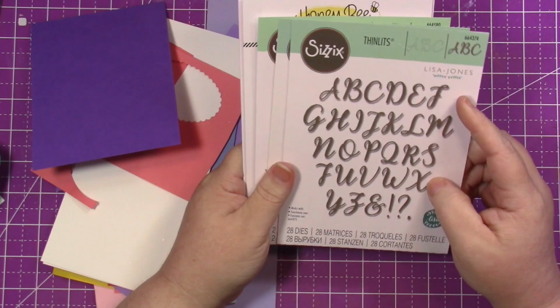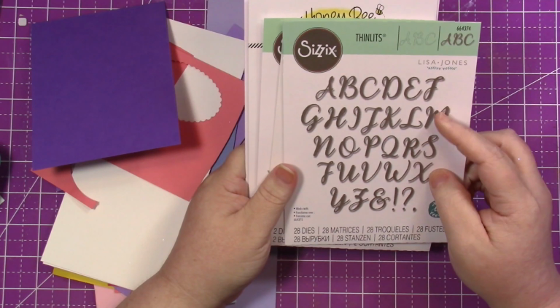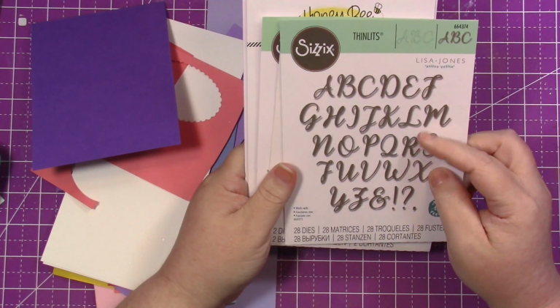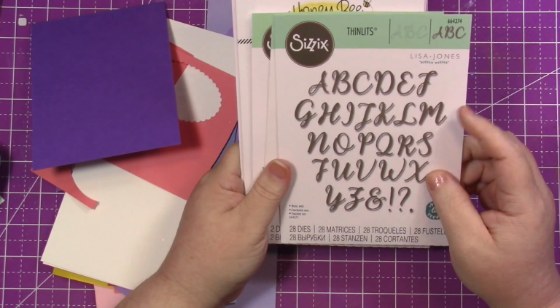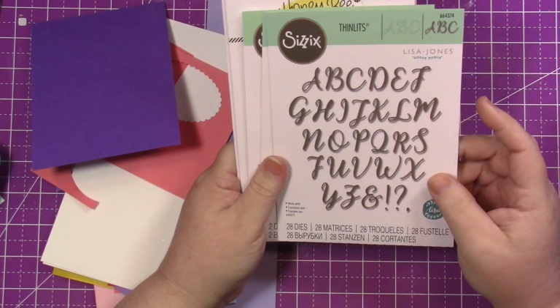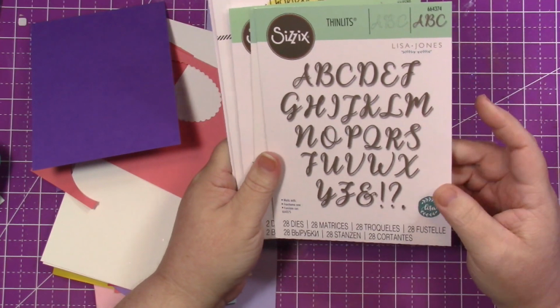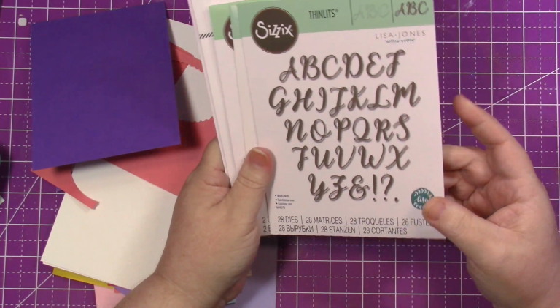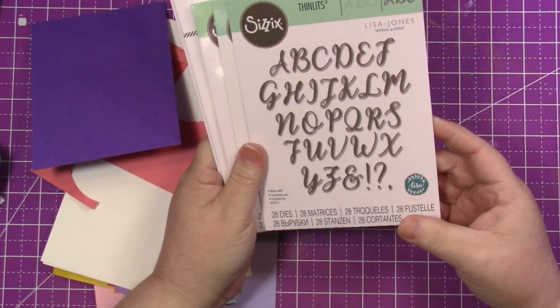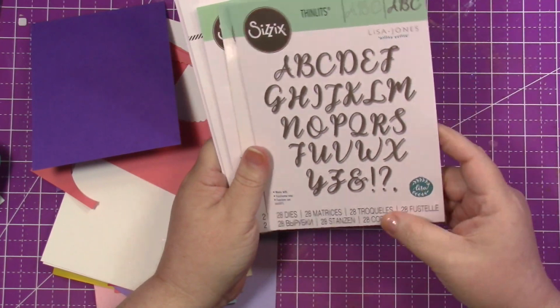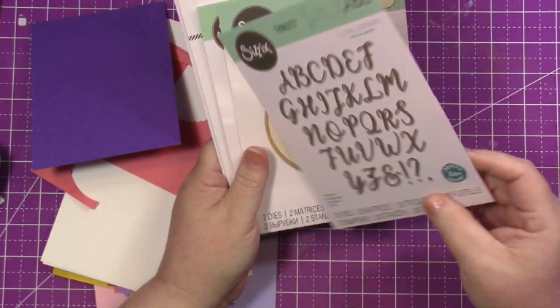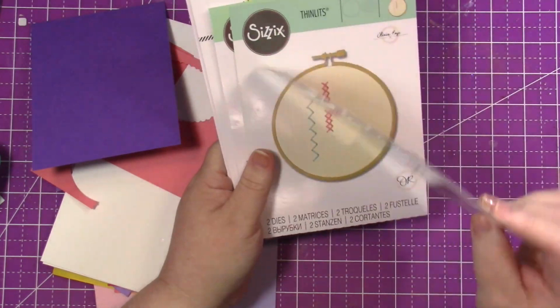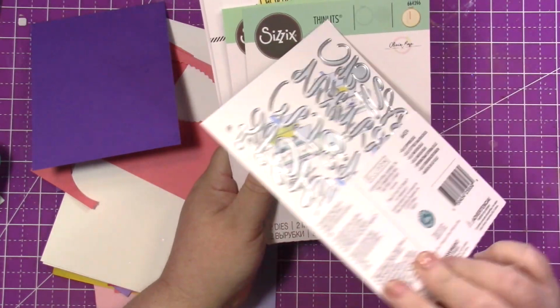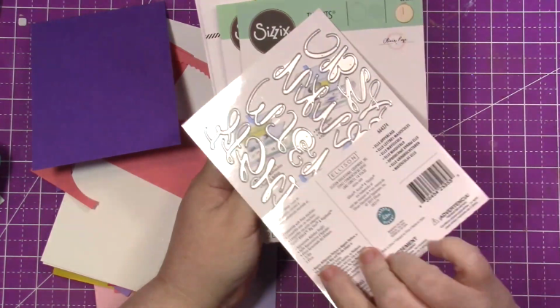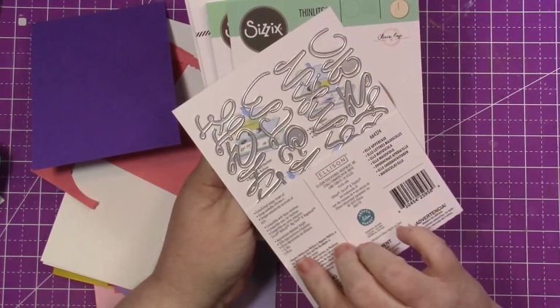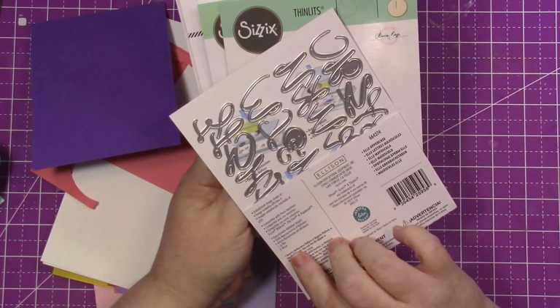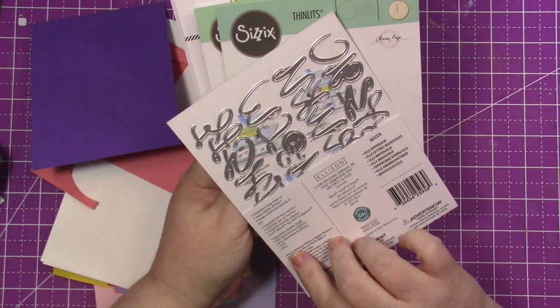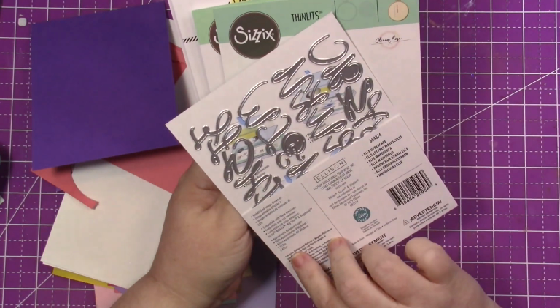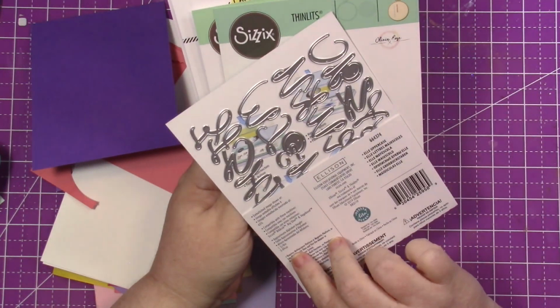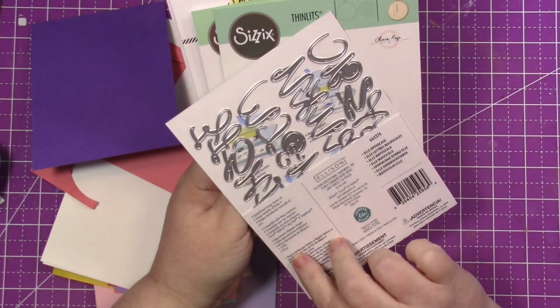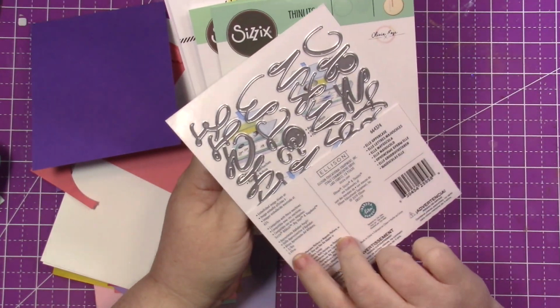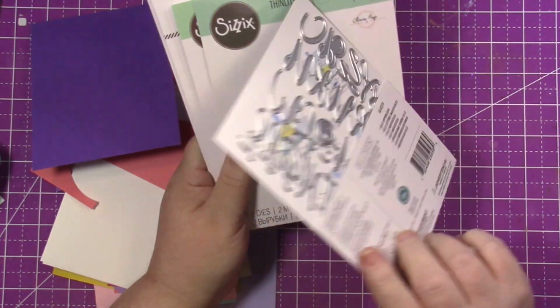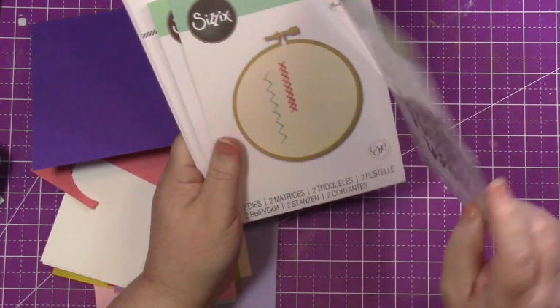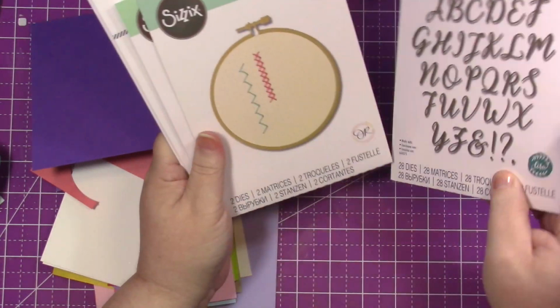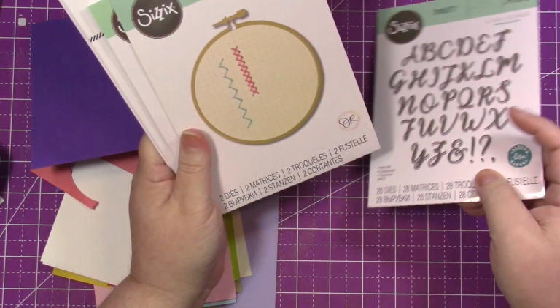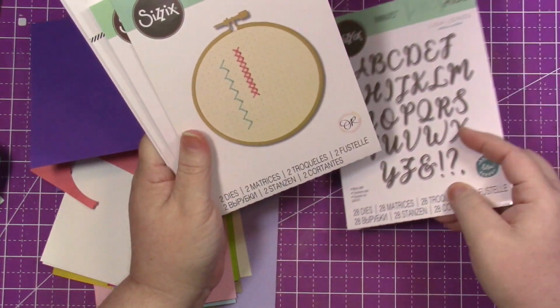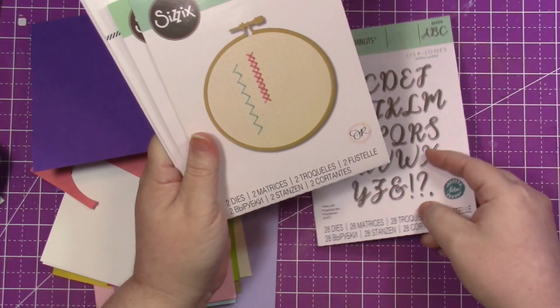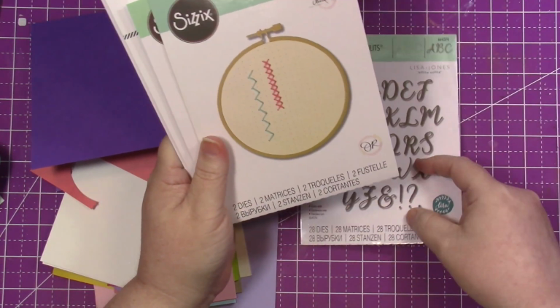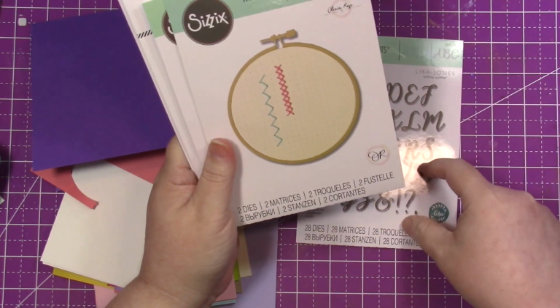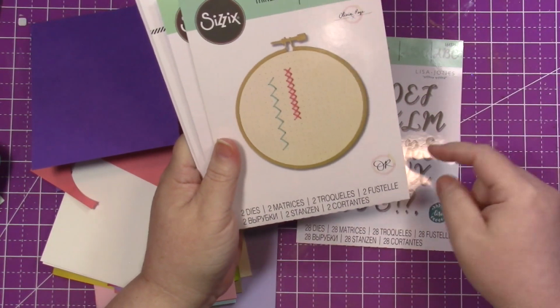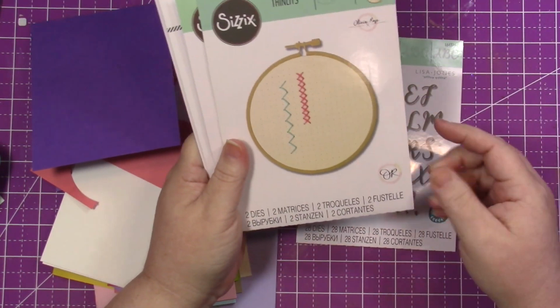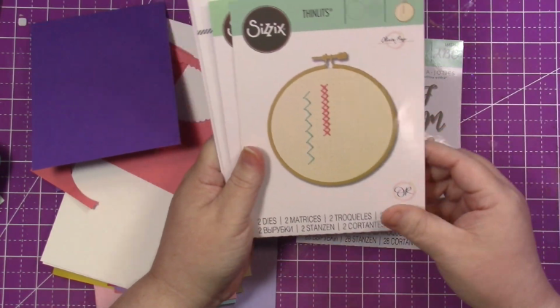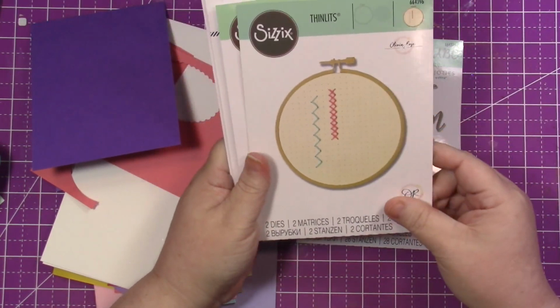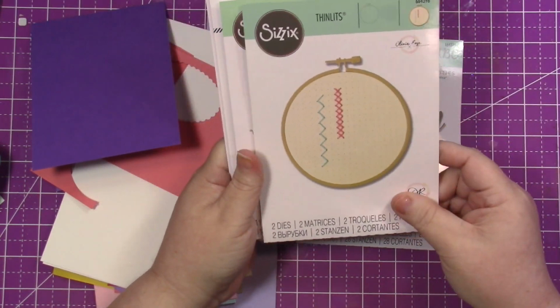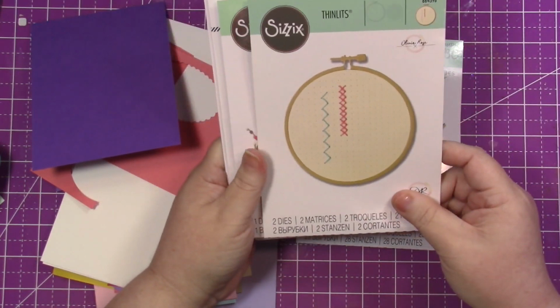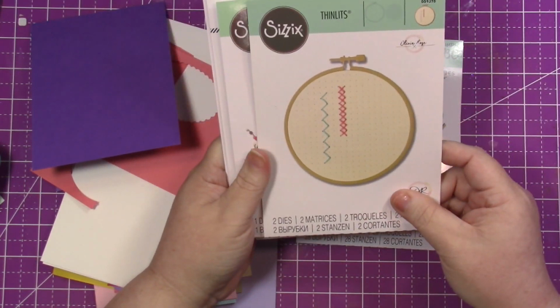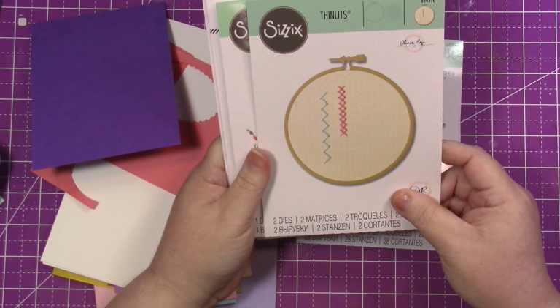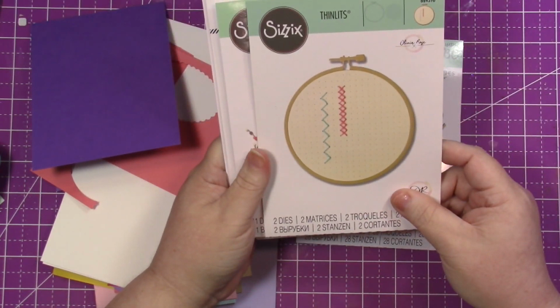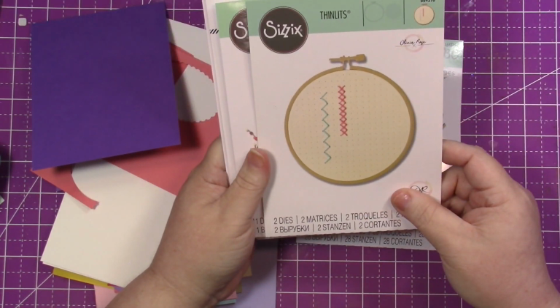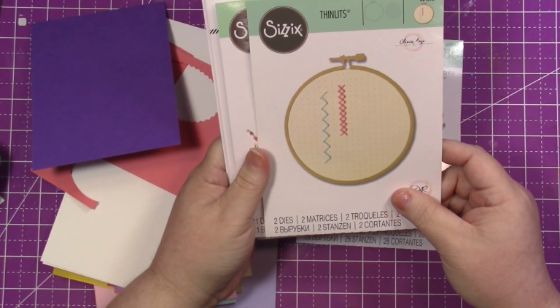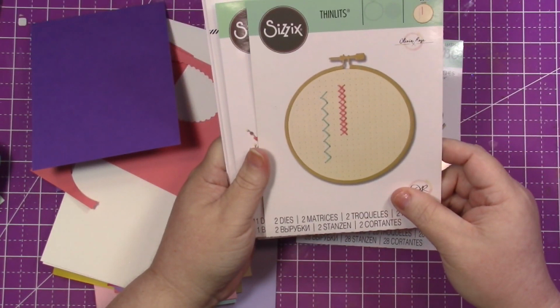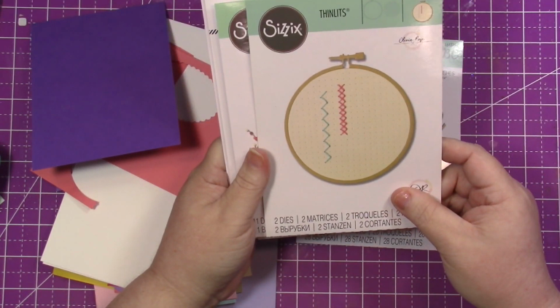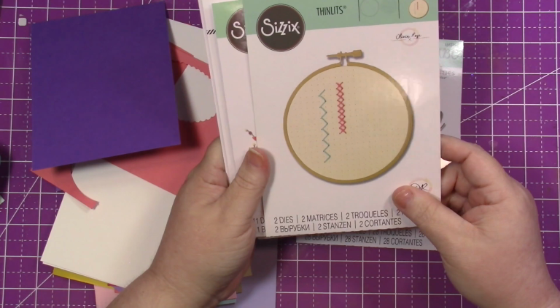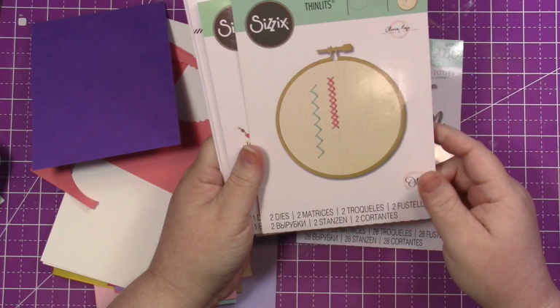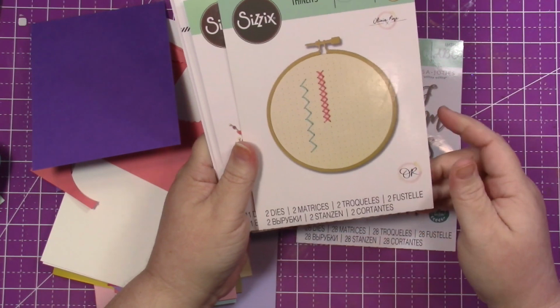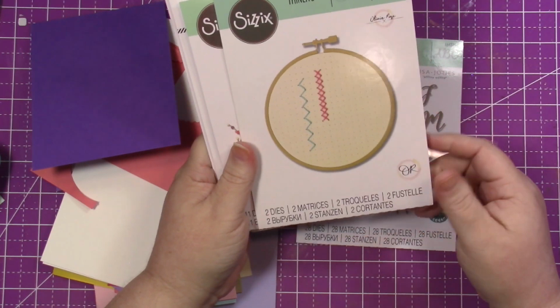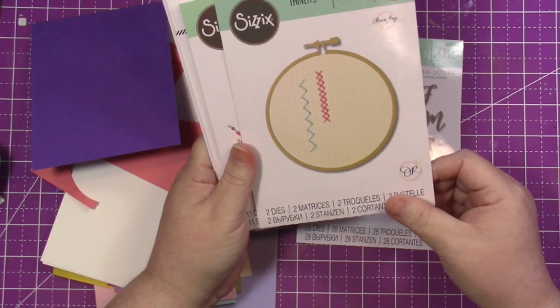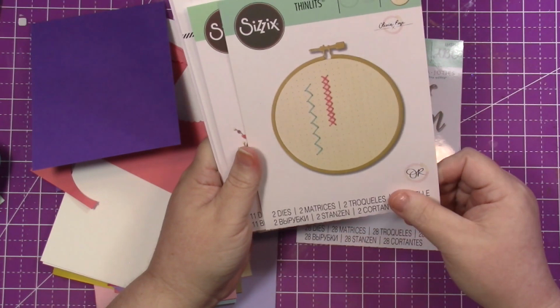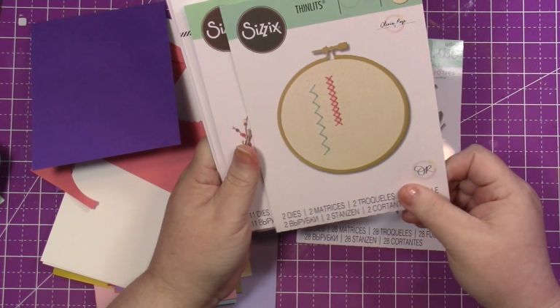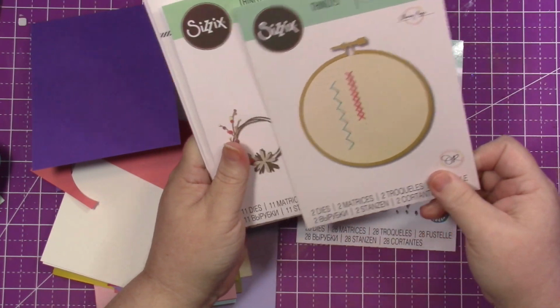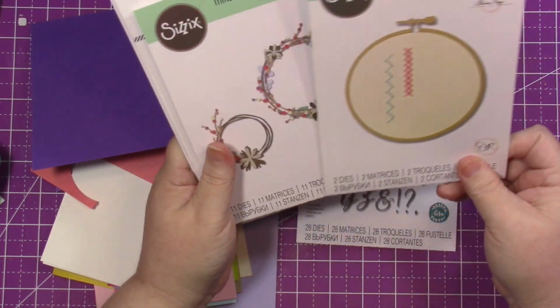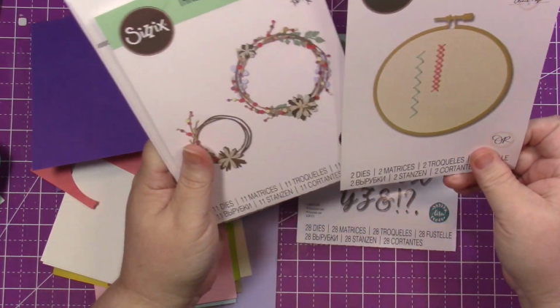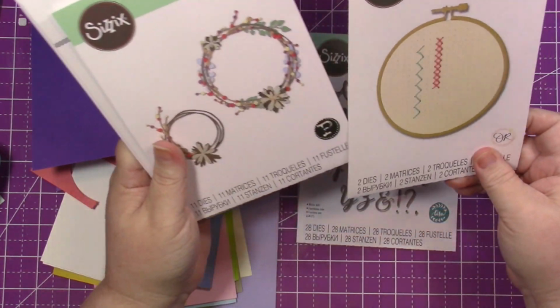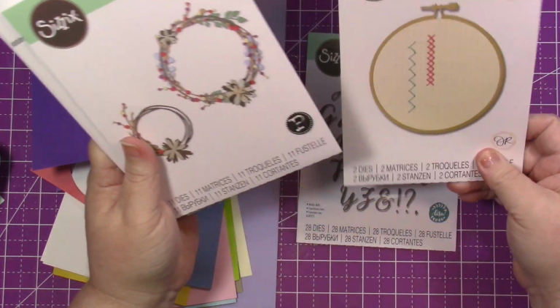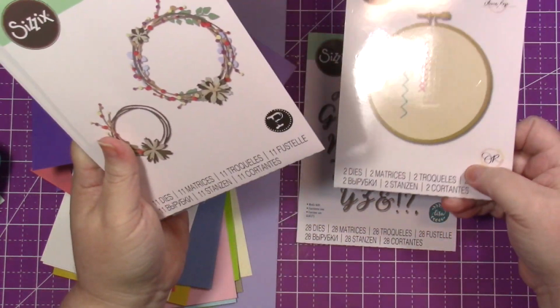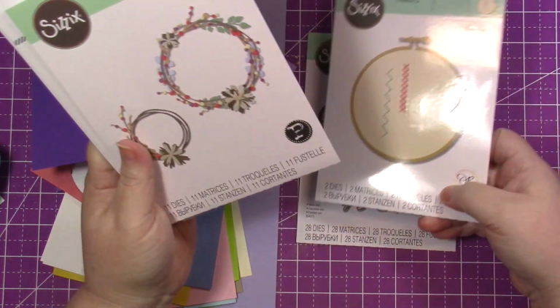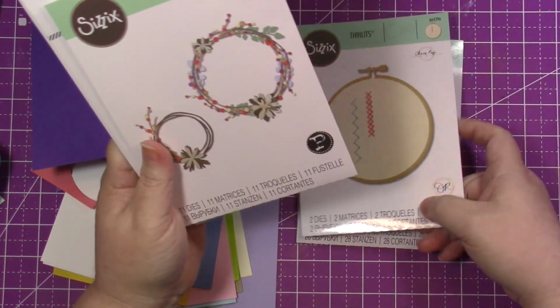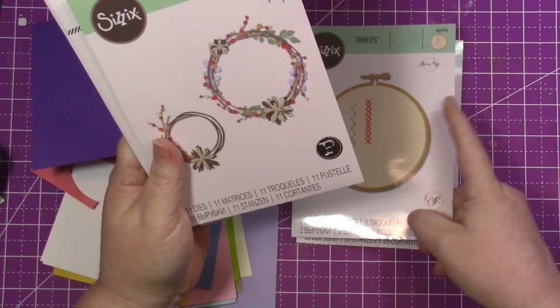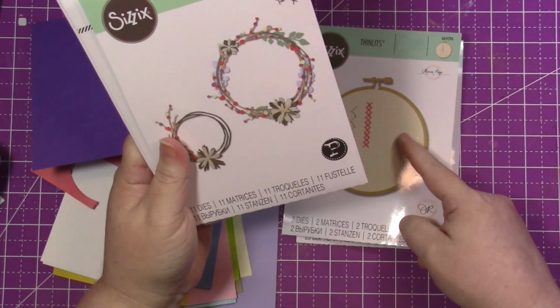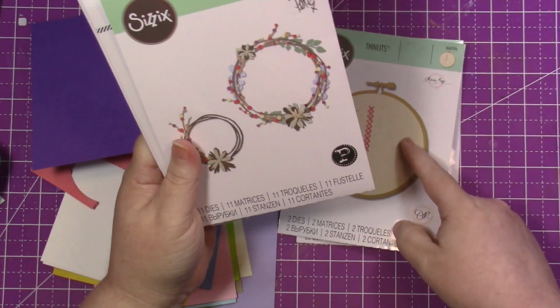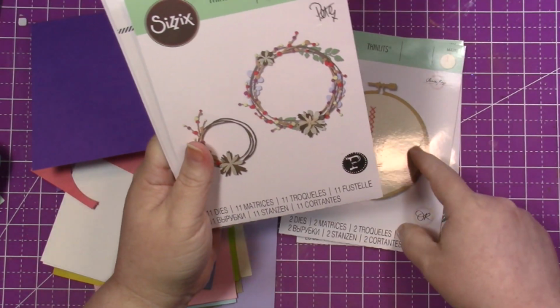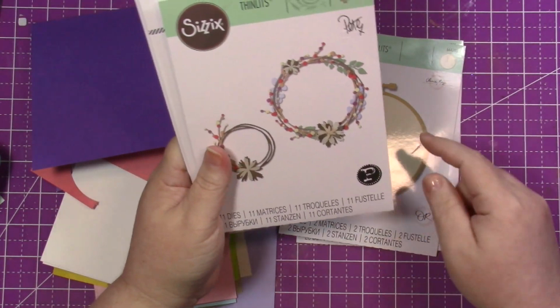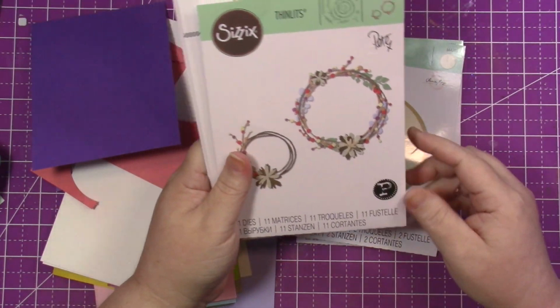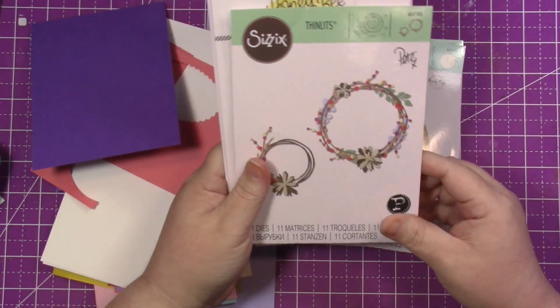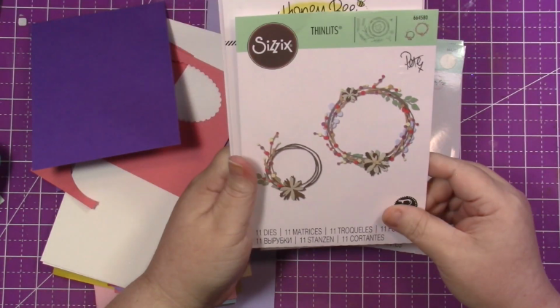Hi there everyone, it's Misty here. Welcome back to the scrapbookpal.com YouTube channel for another project with me today.